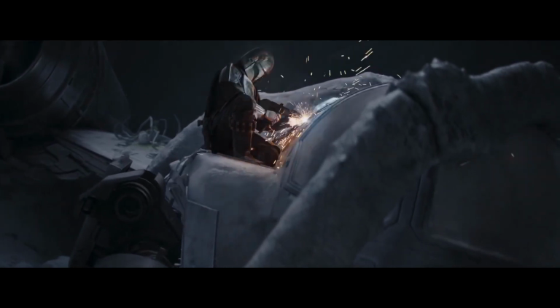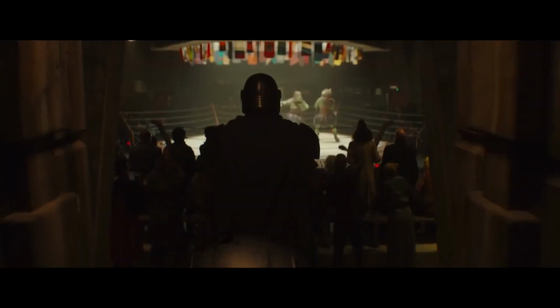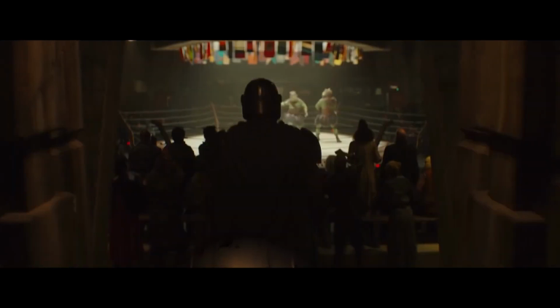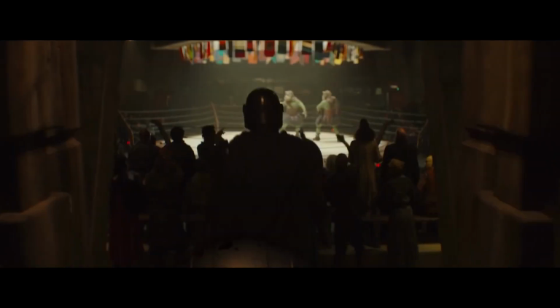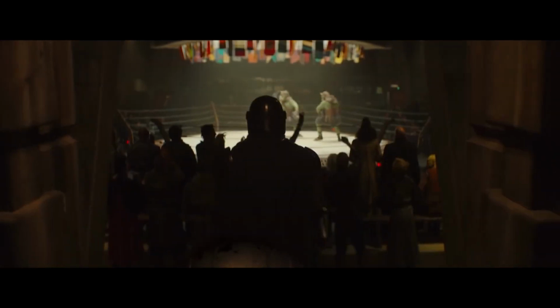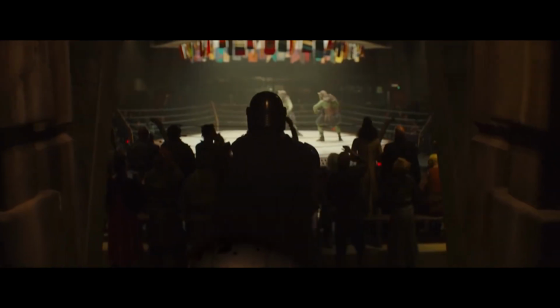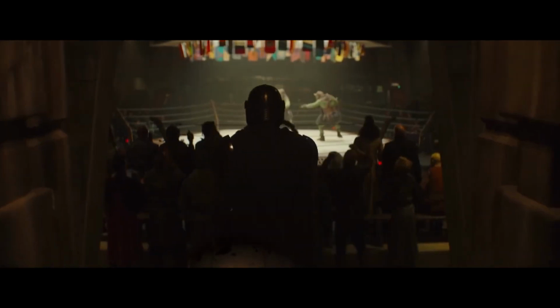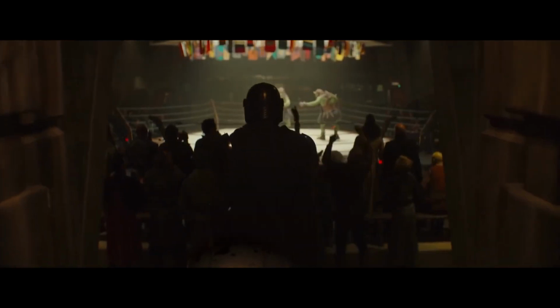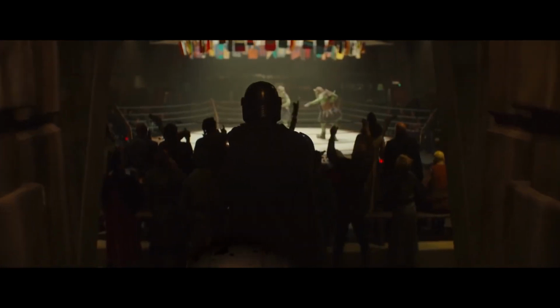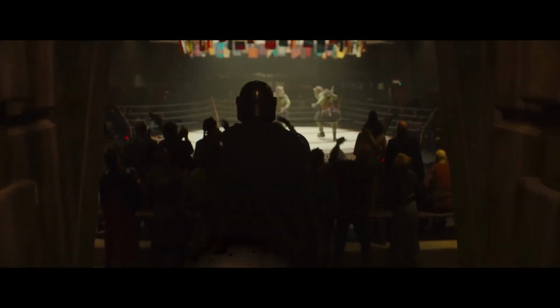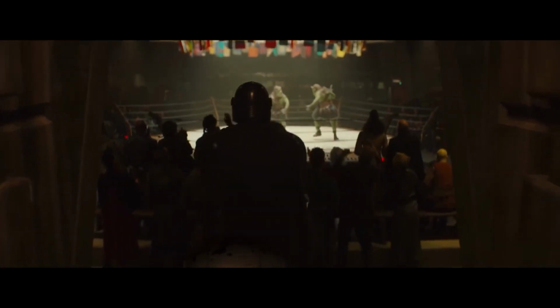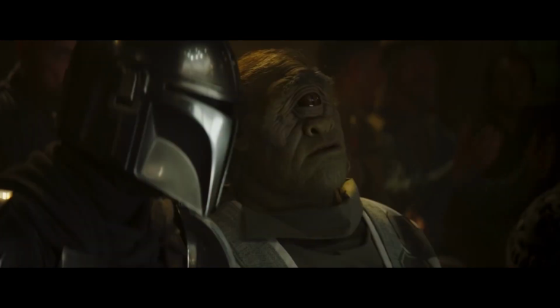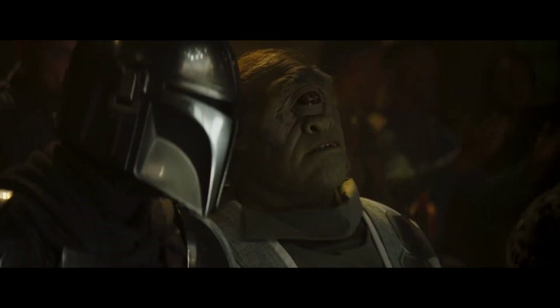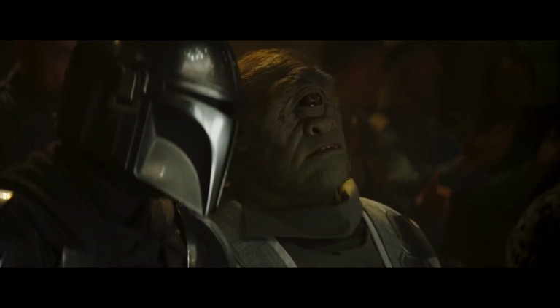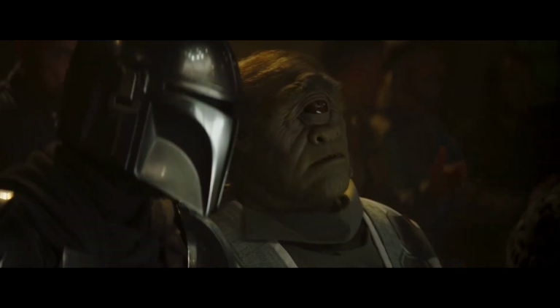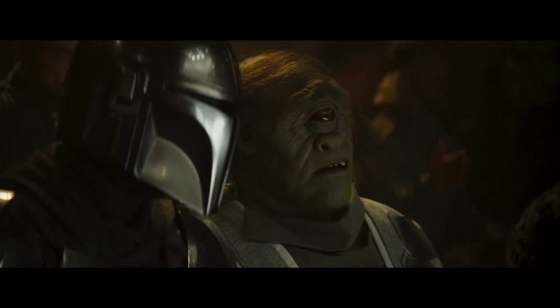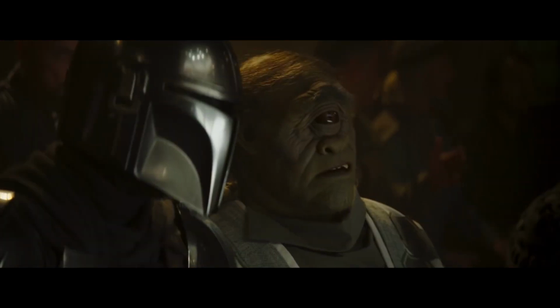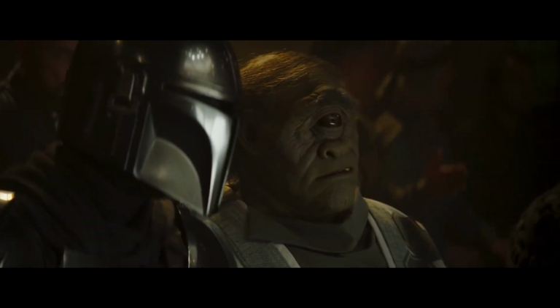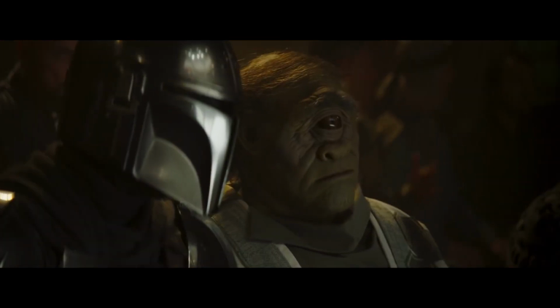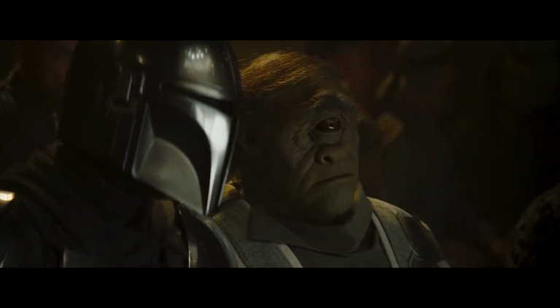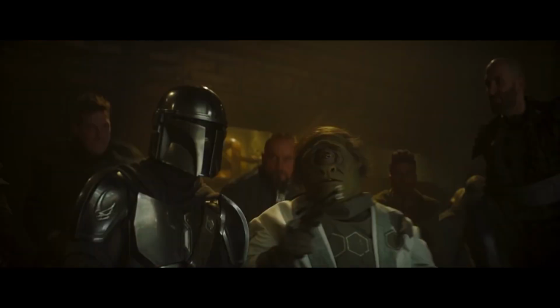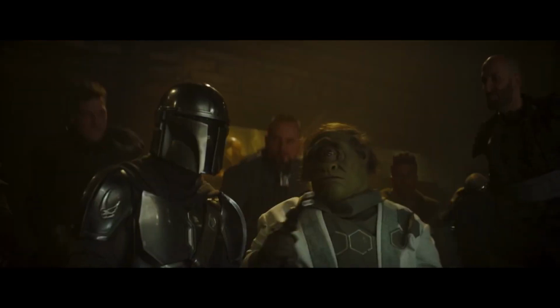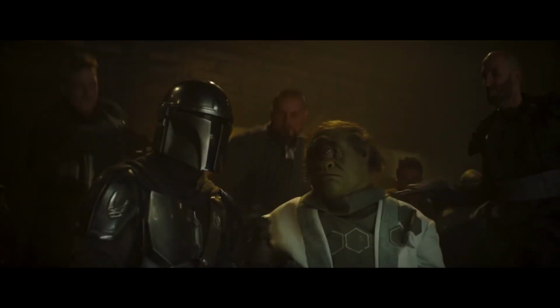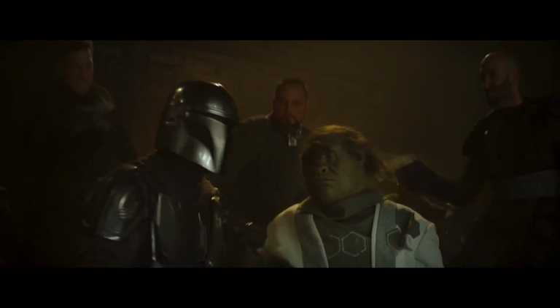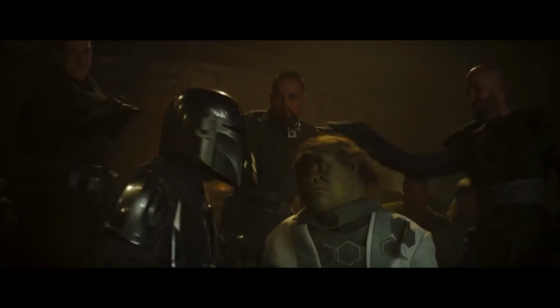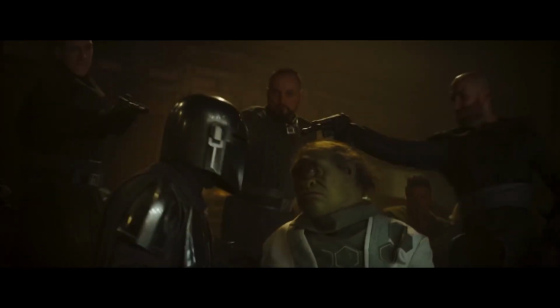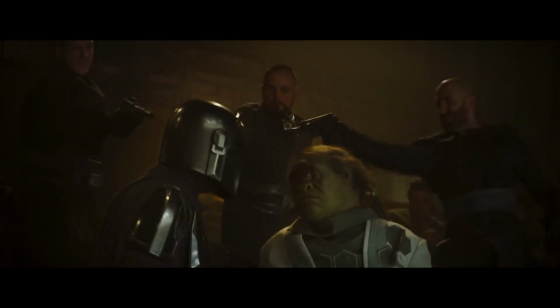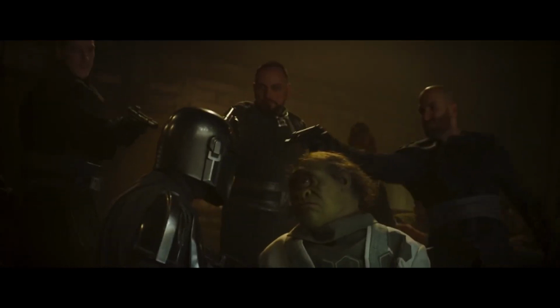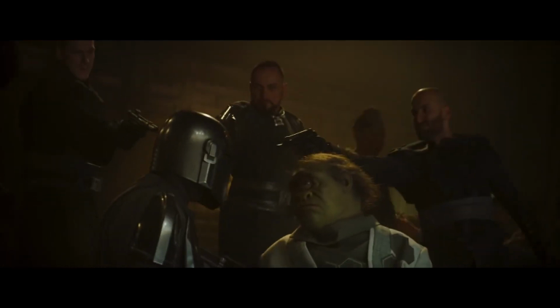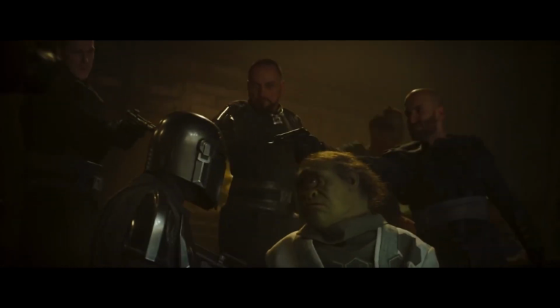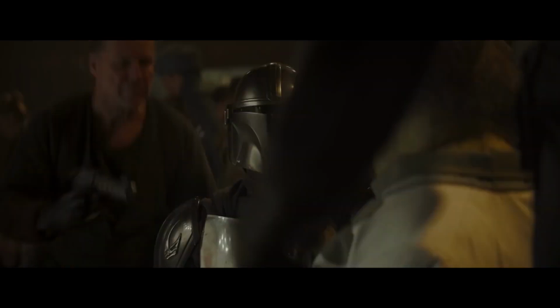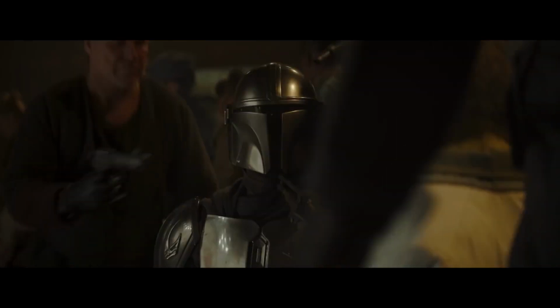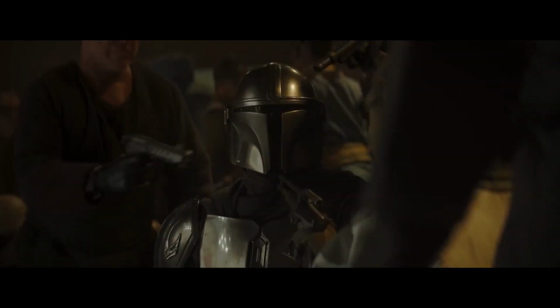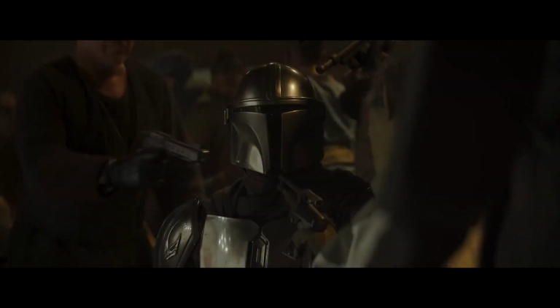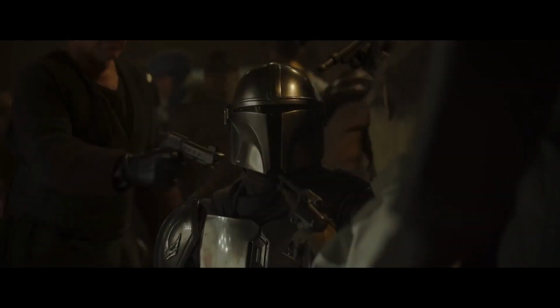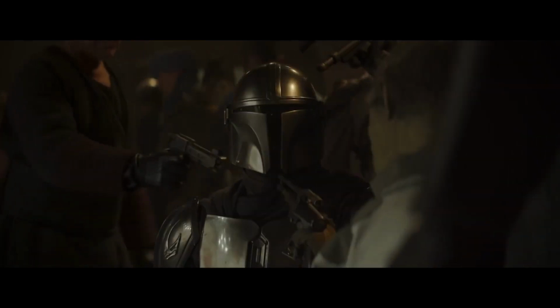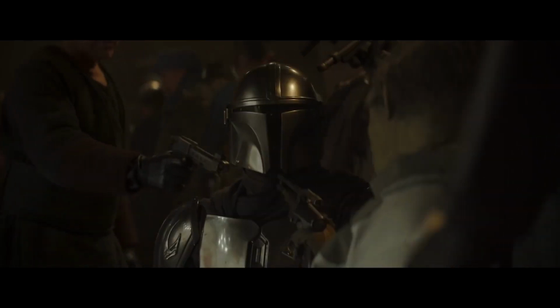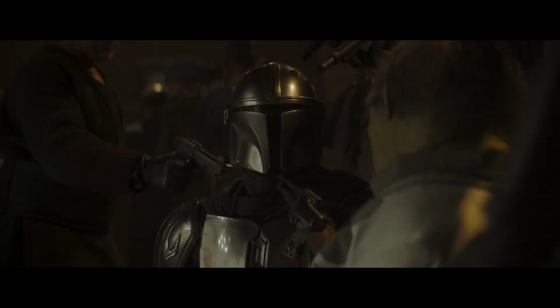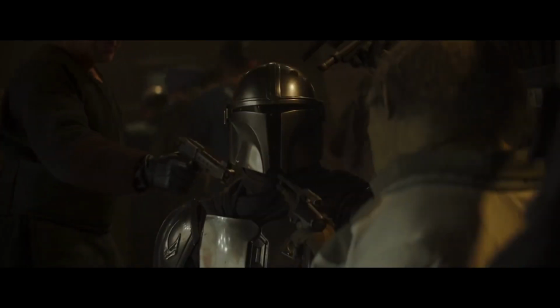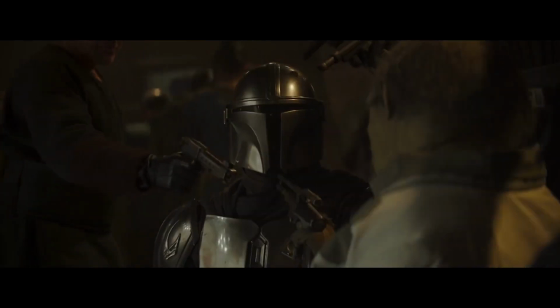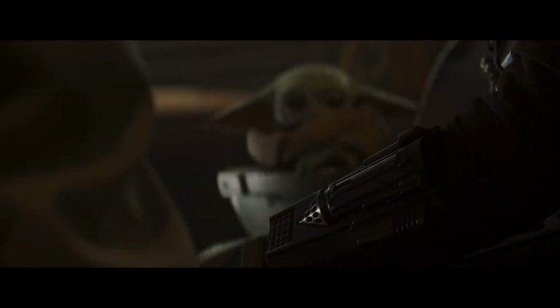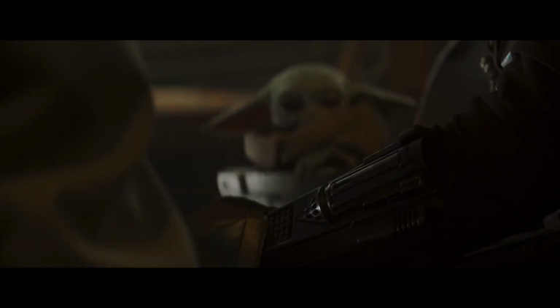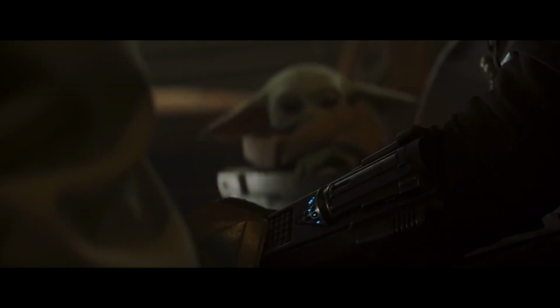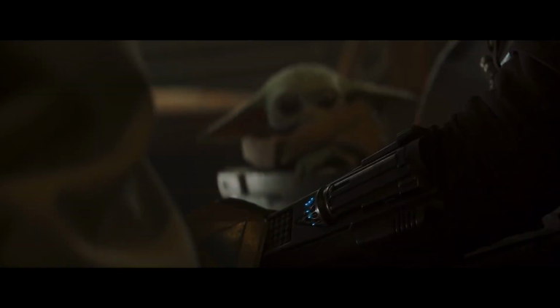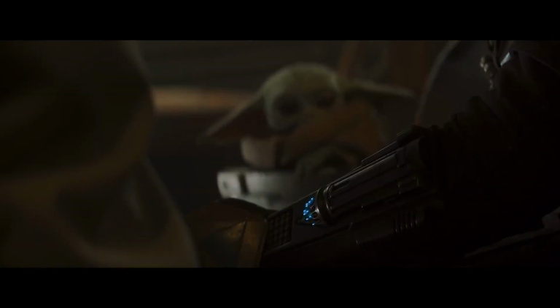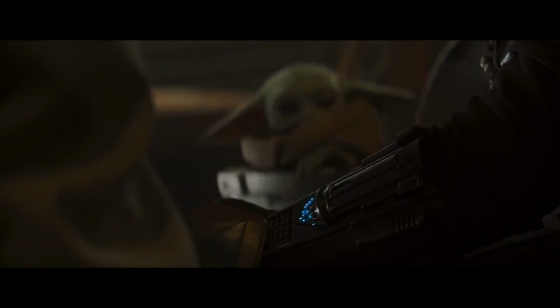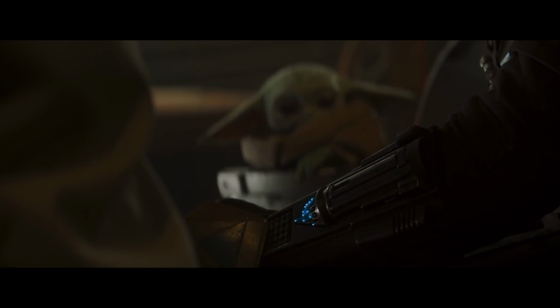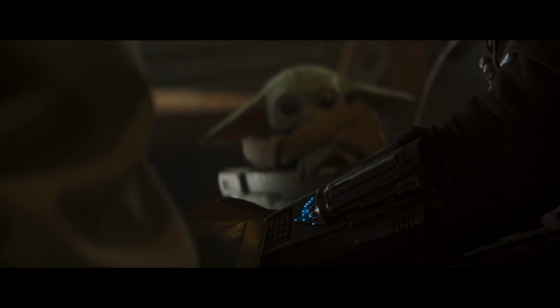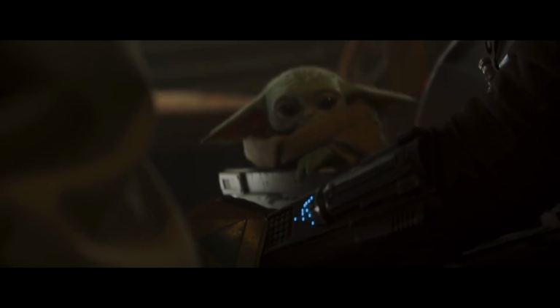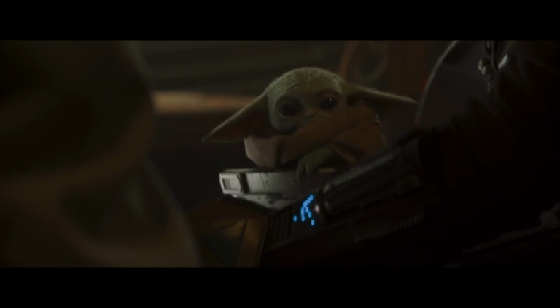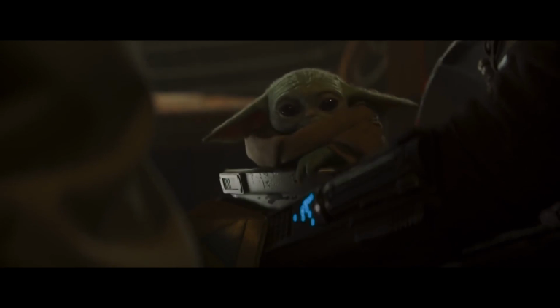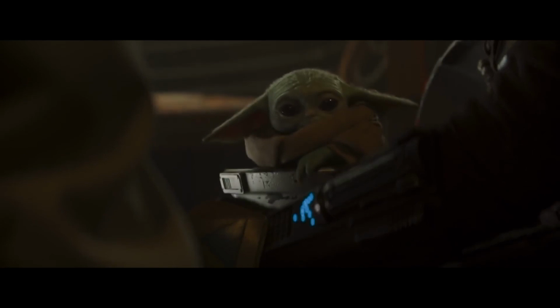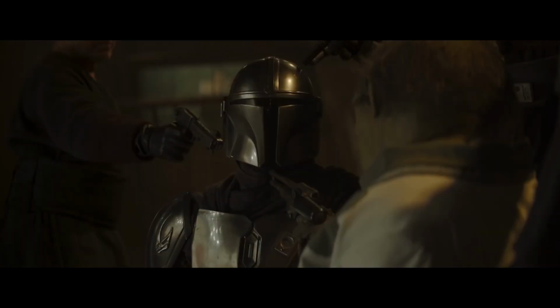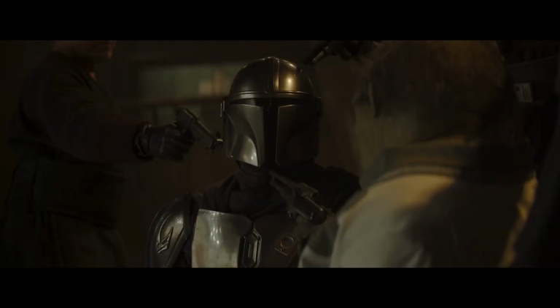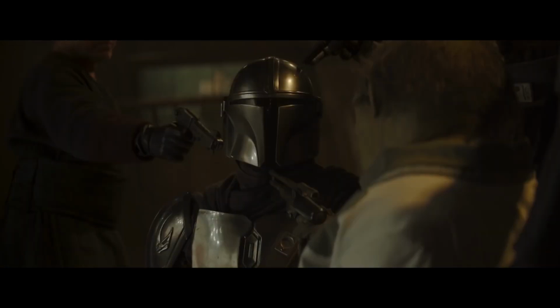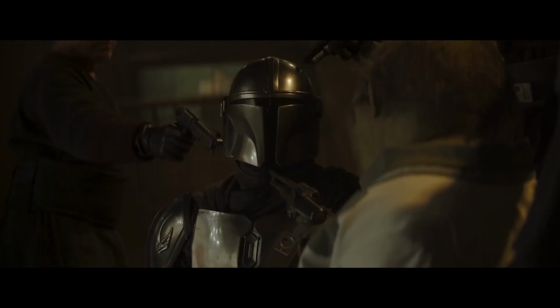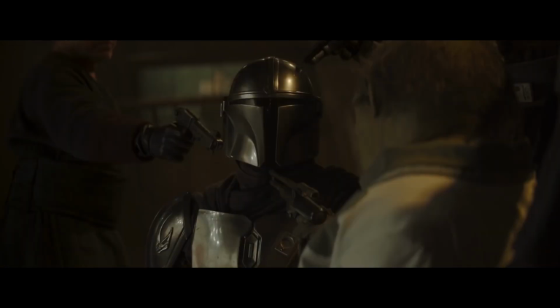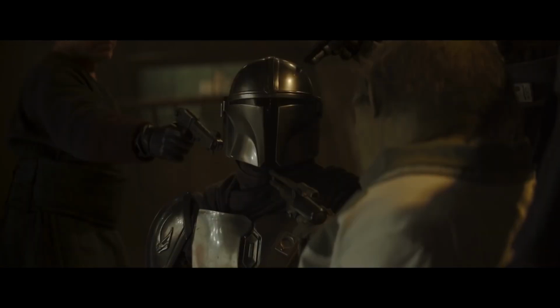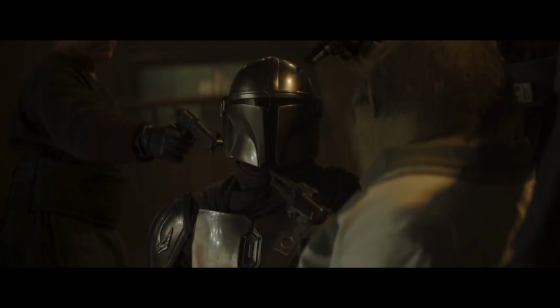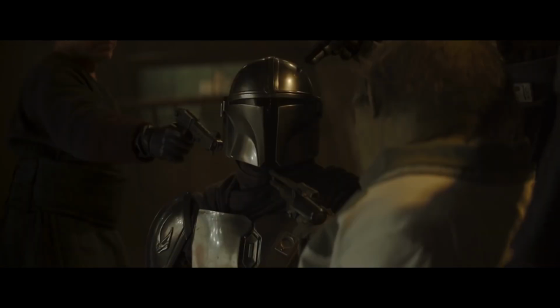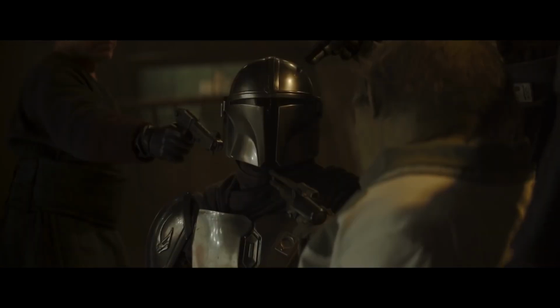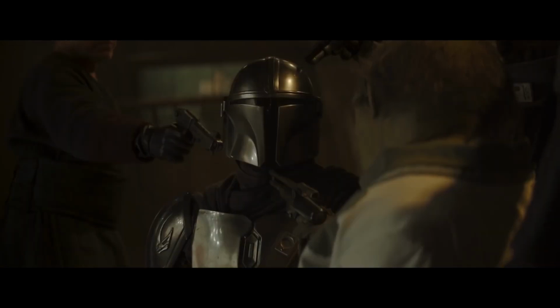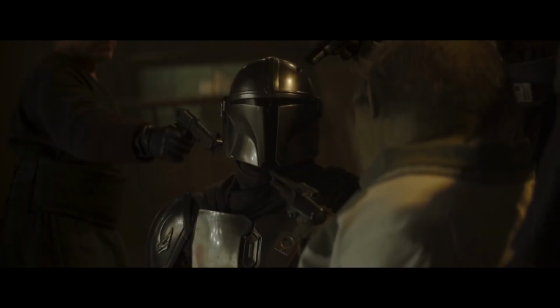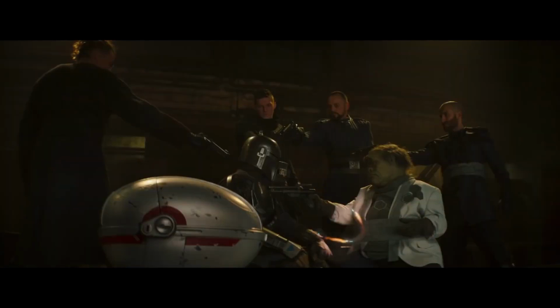This is no place for a child. Wherever I go, he goes.